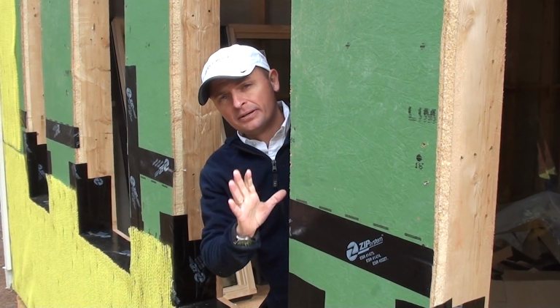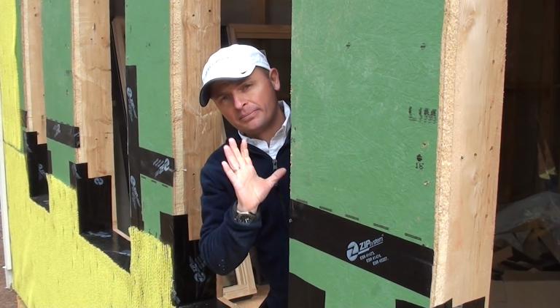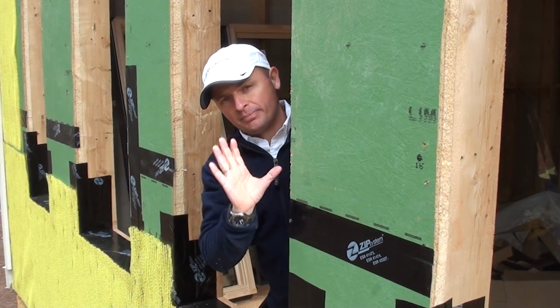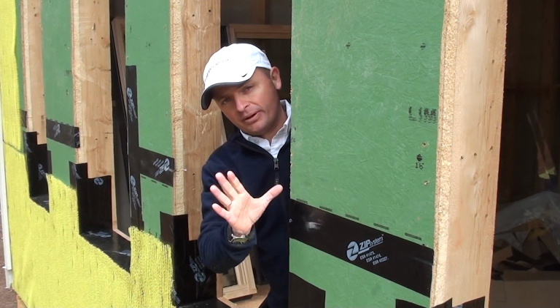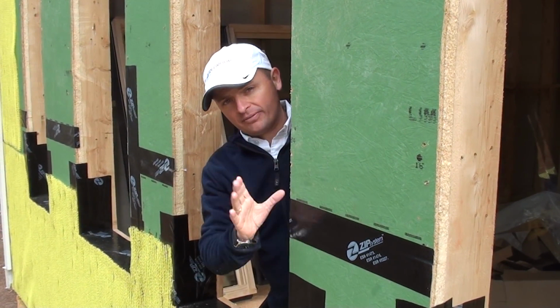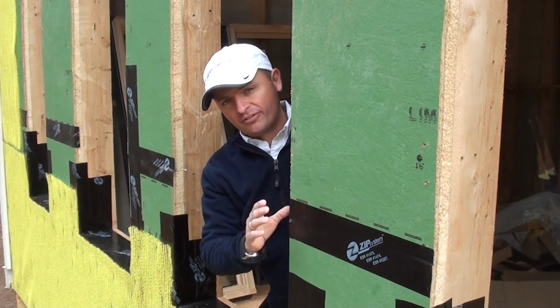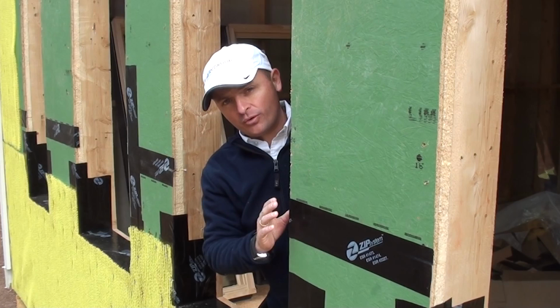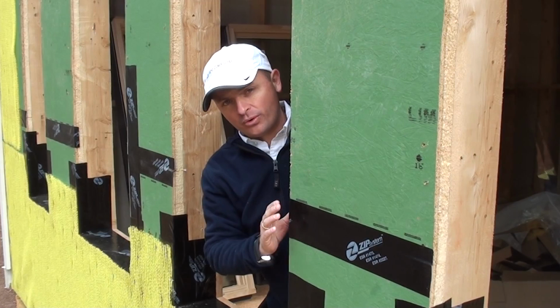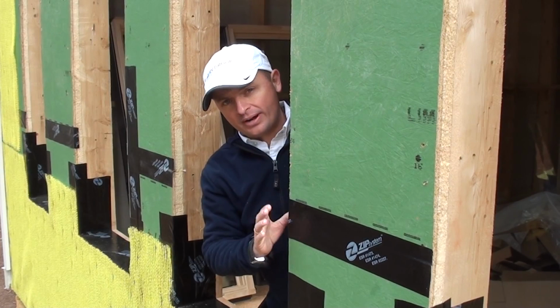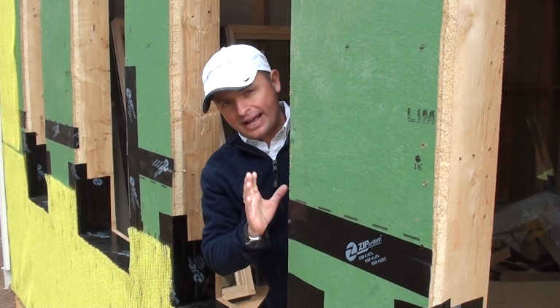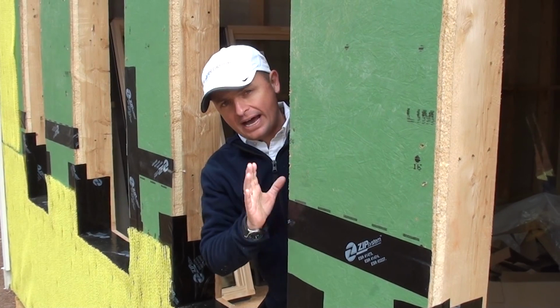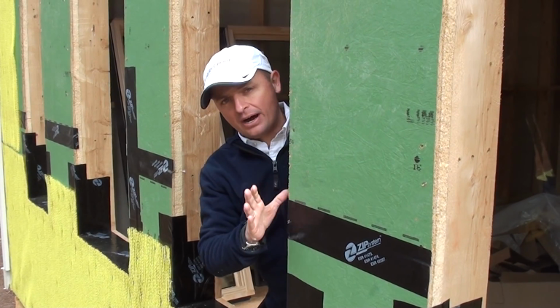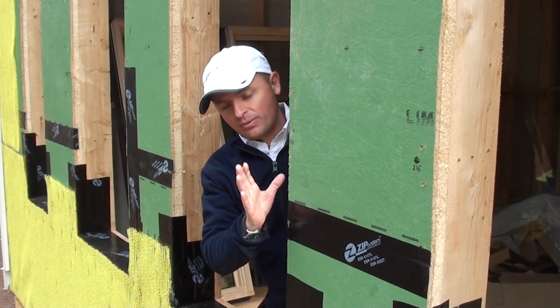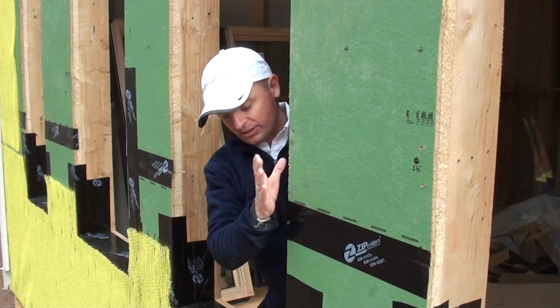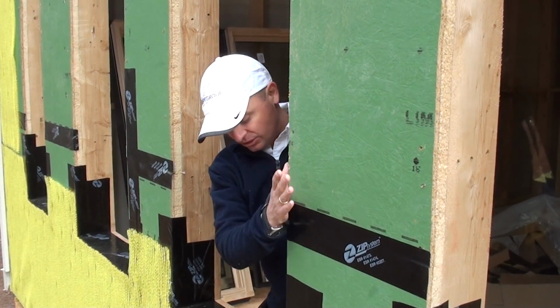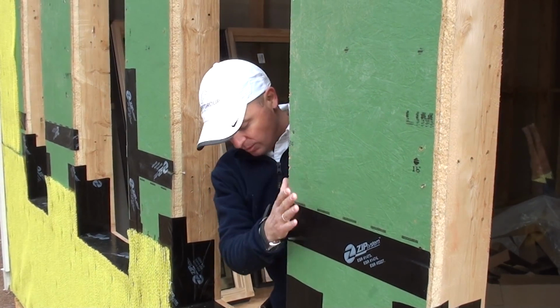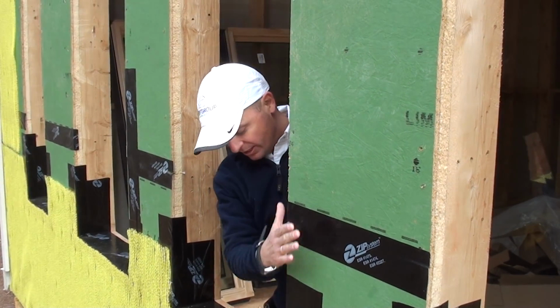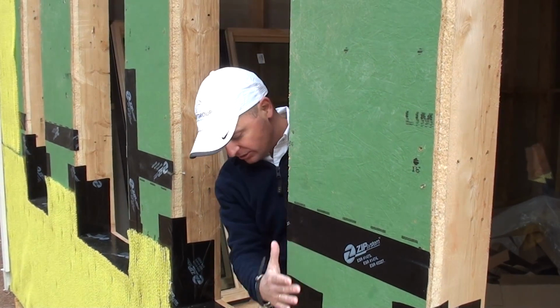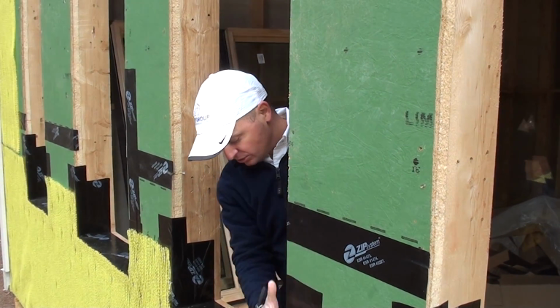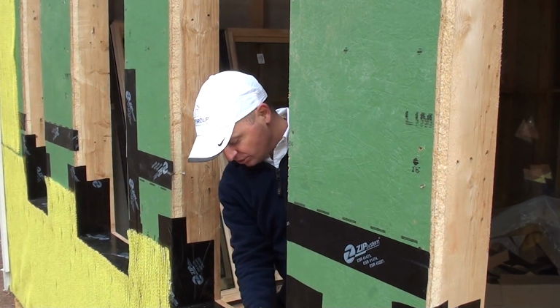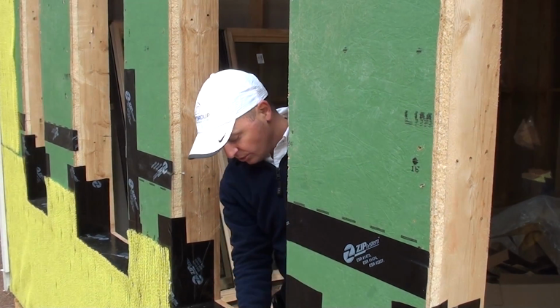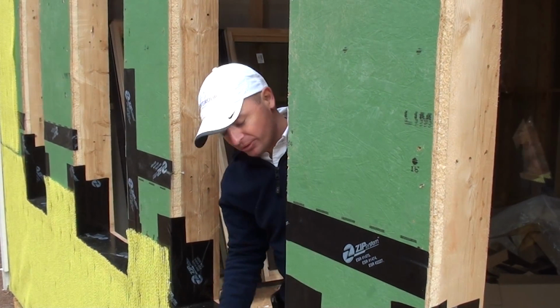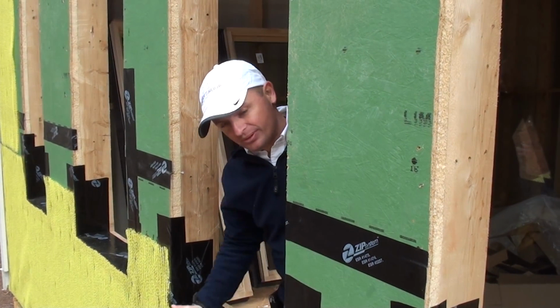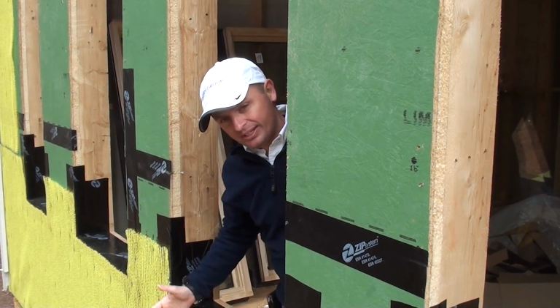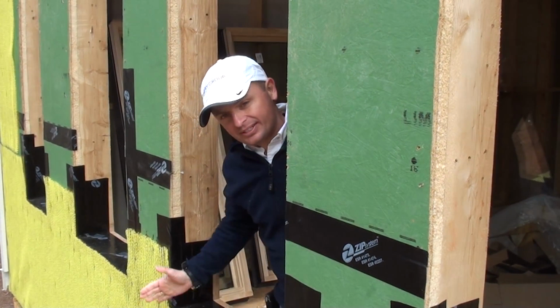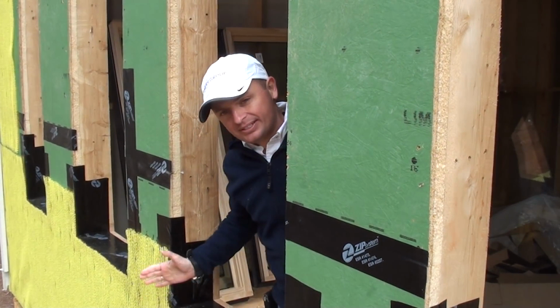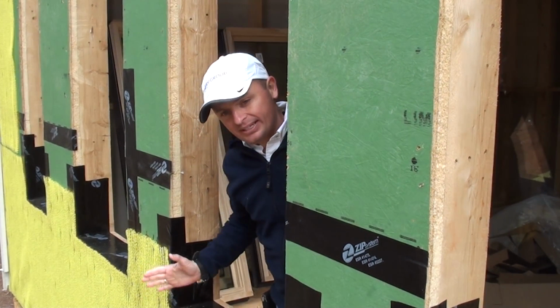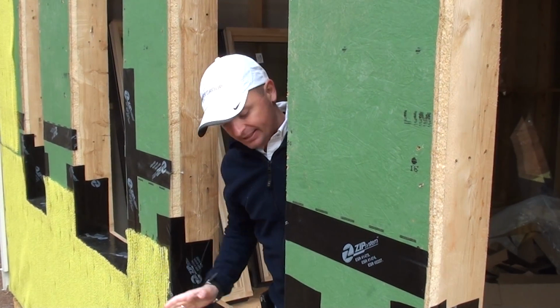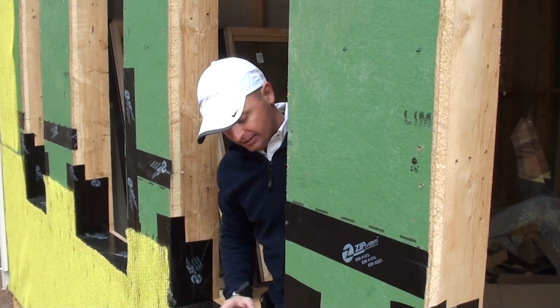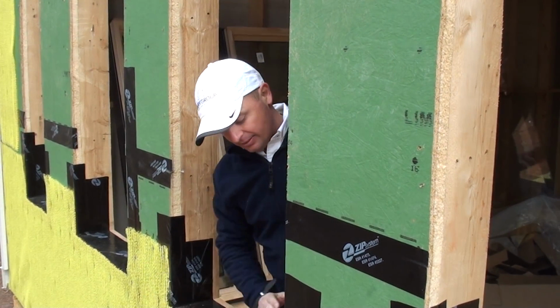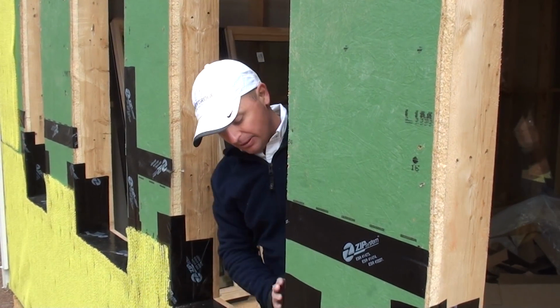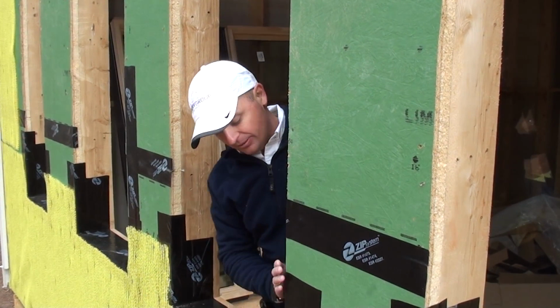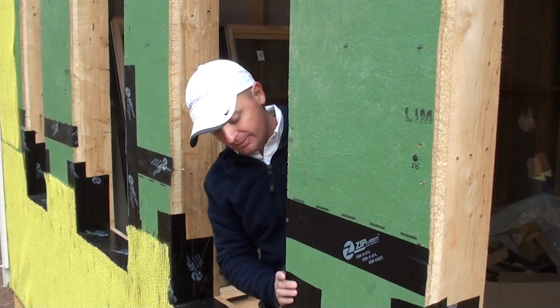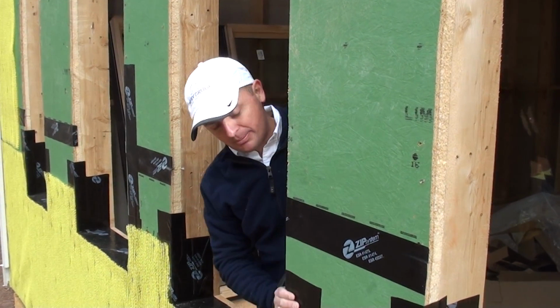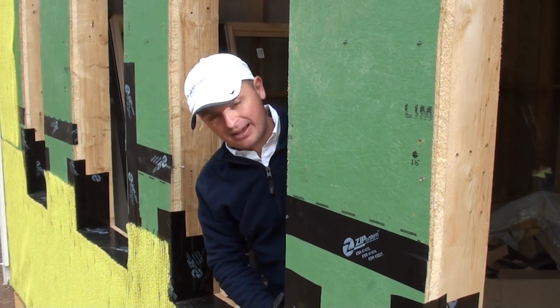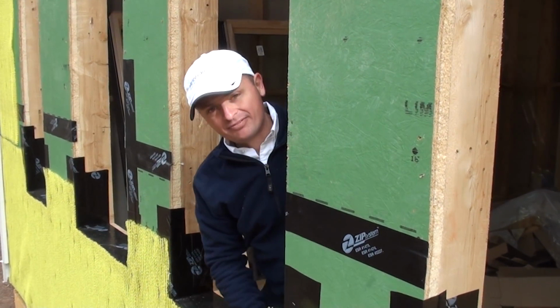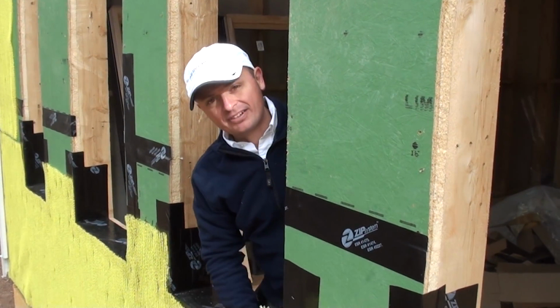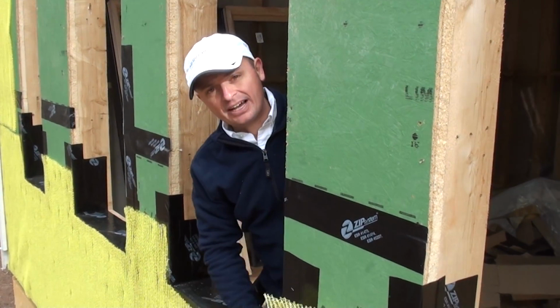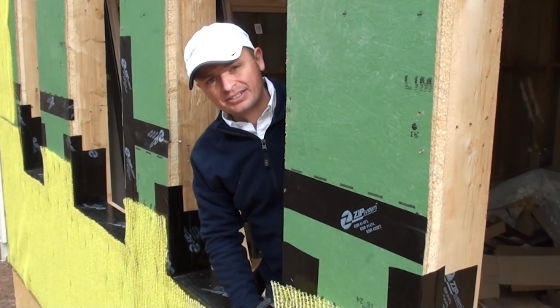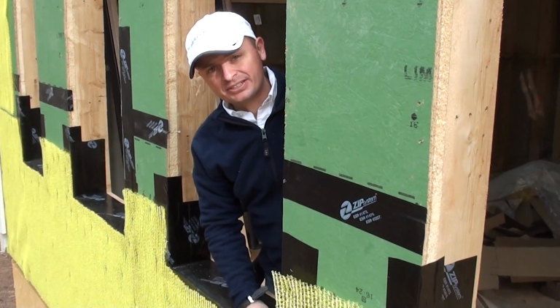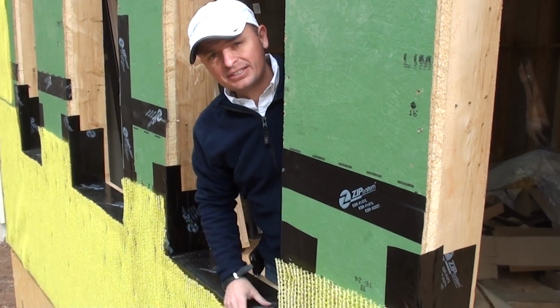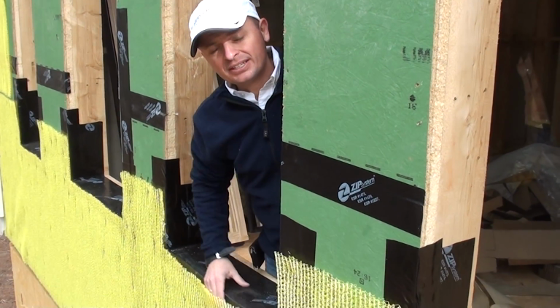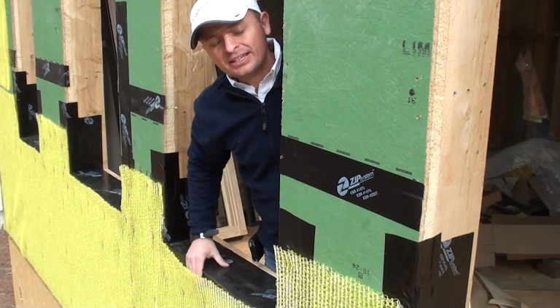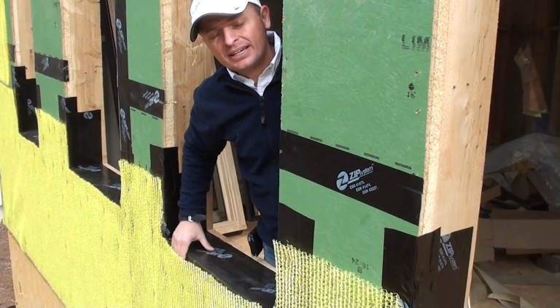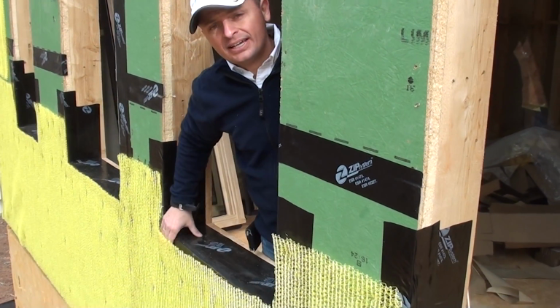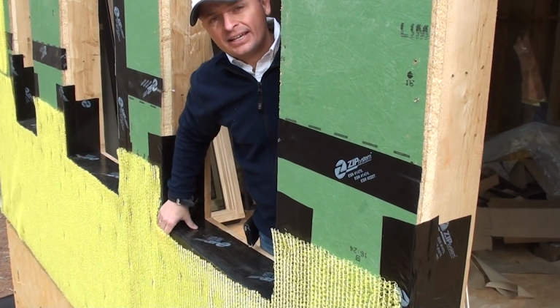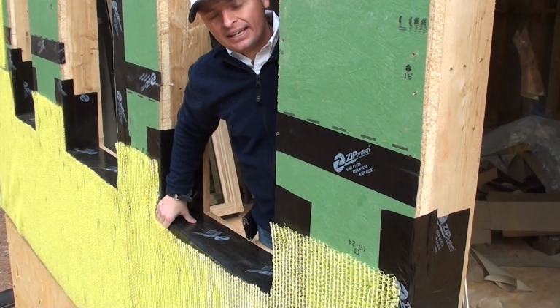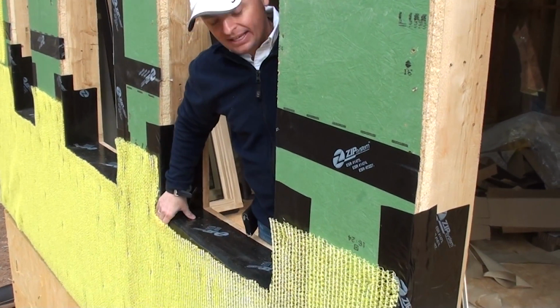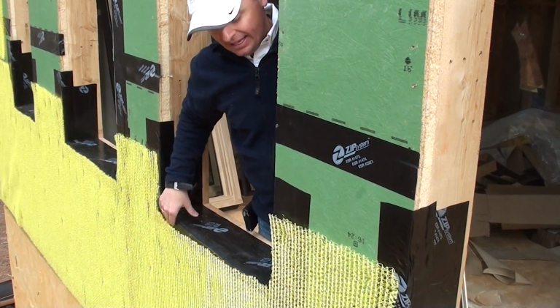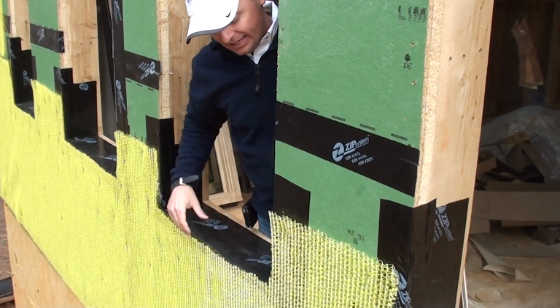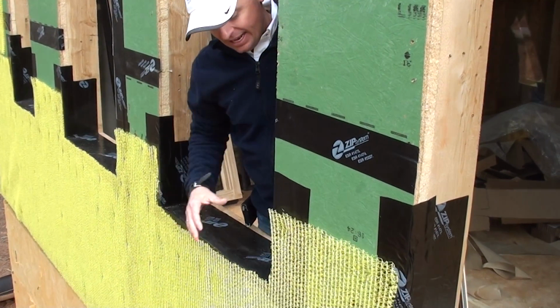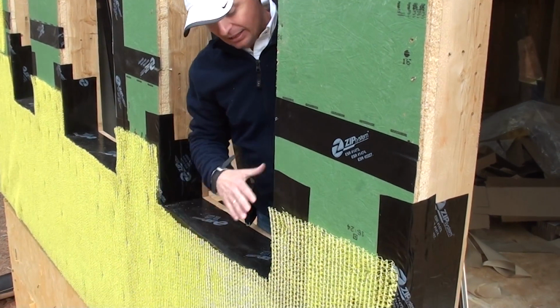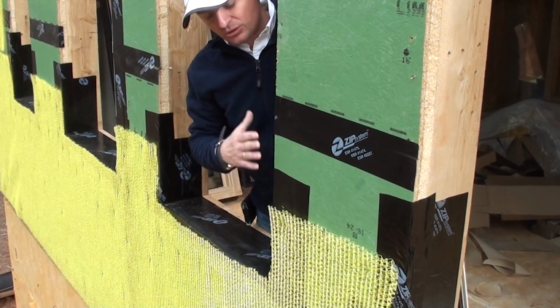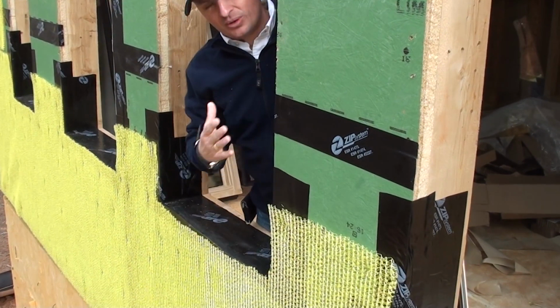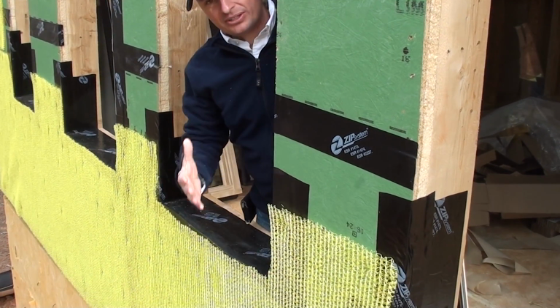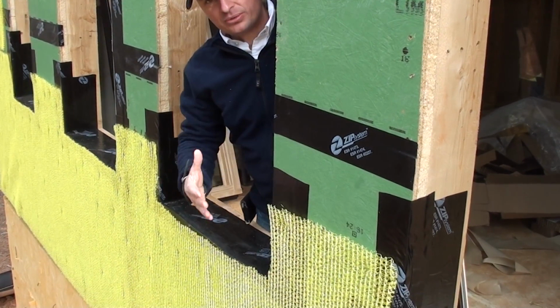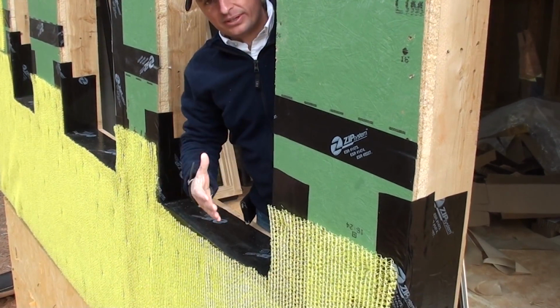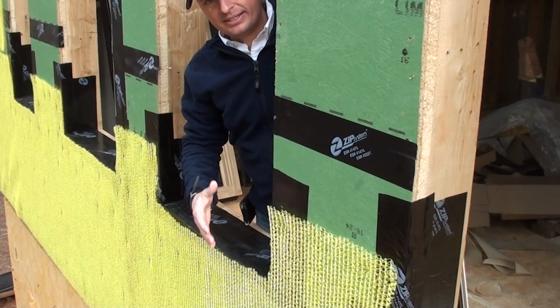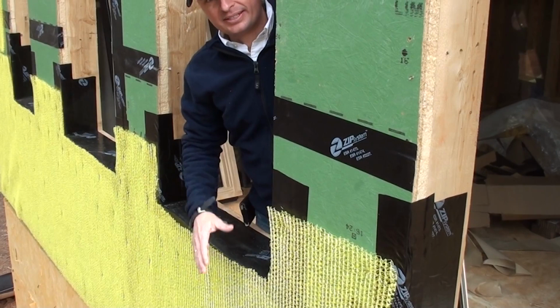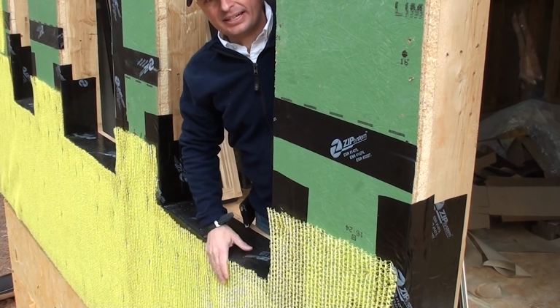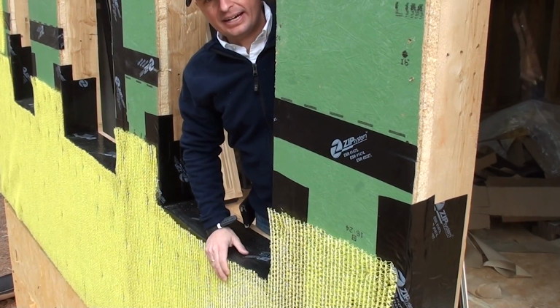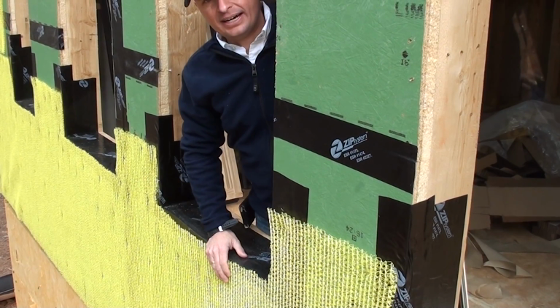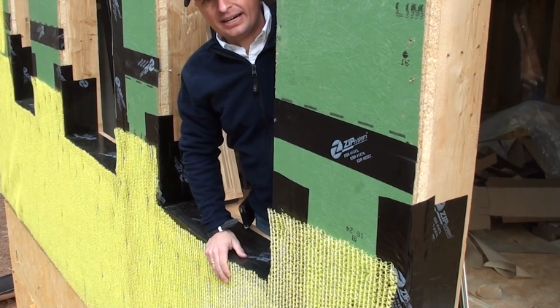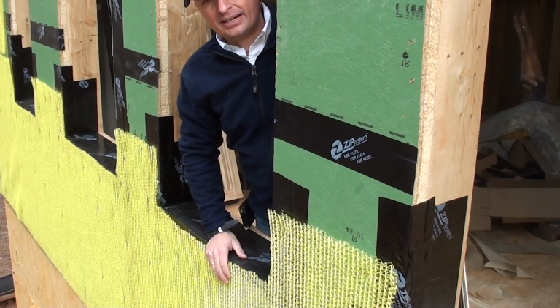But for now we just wanted to show you this detail about the pan flashing and how to address it properly.